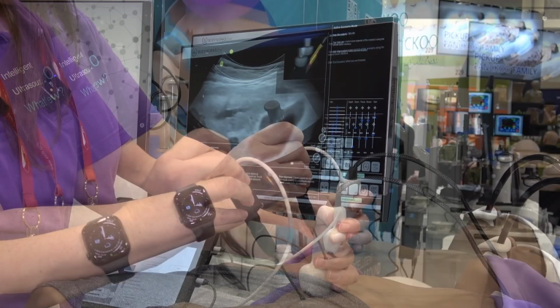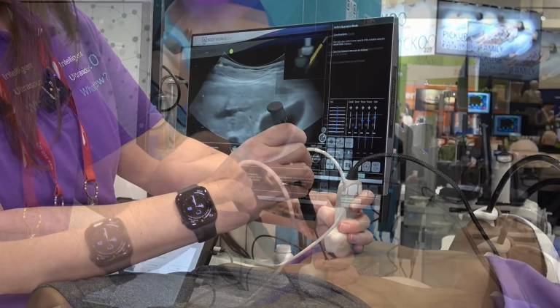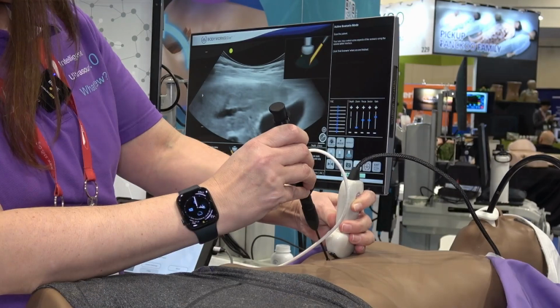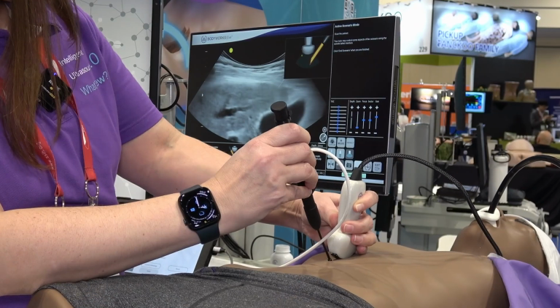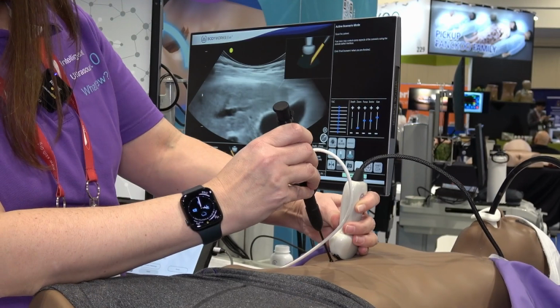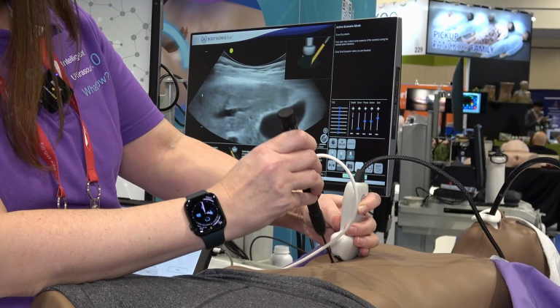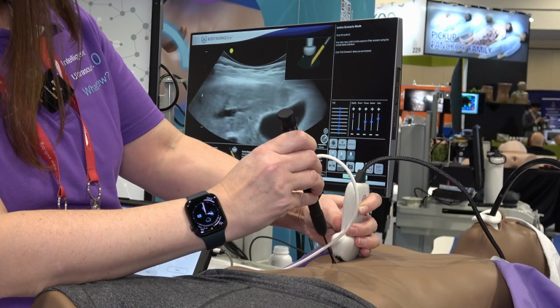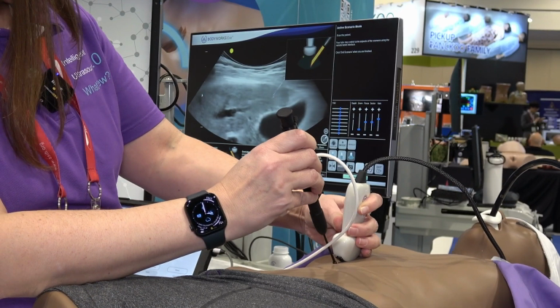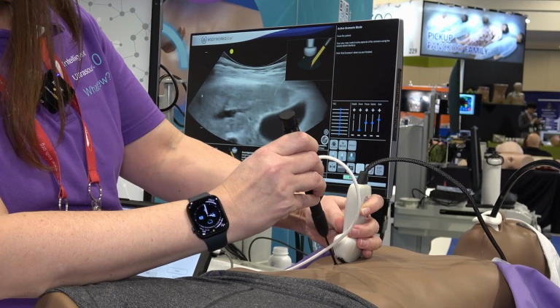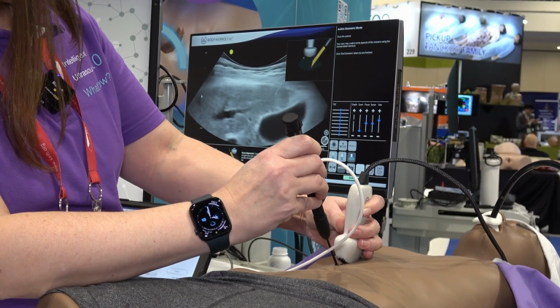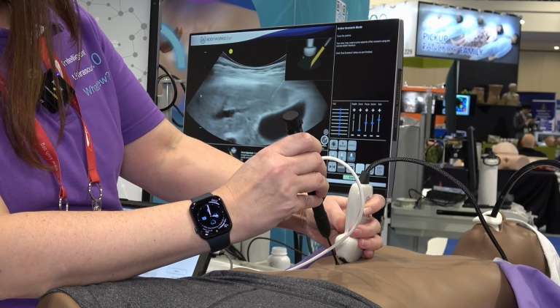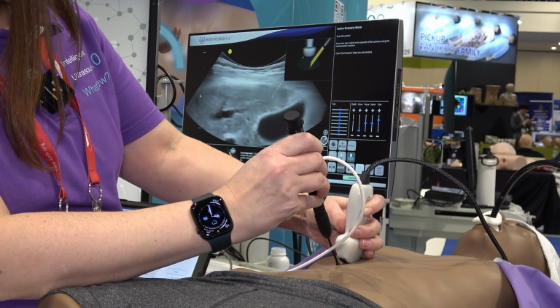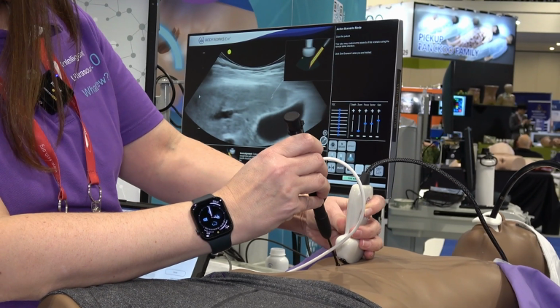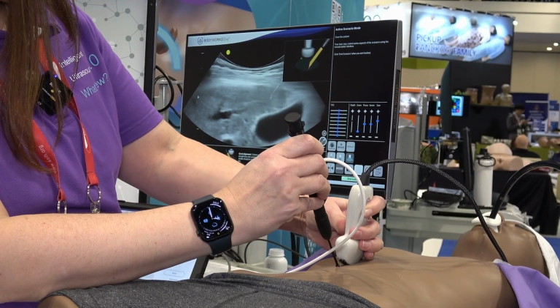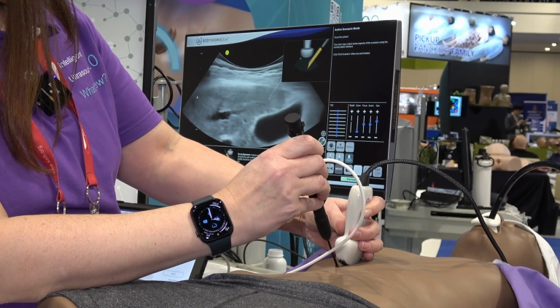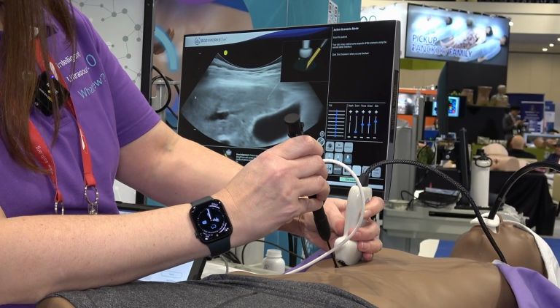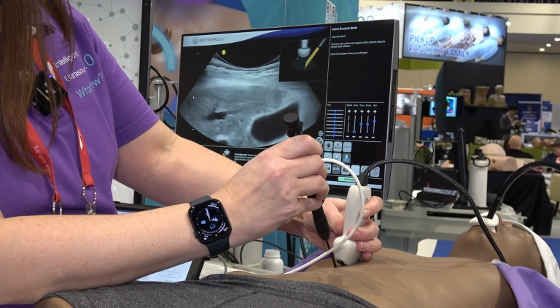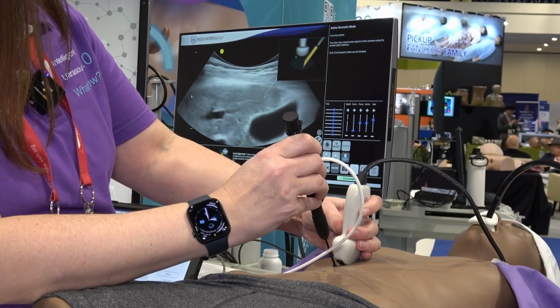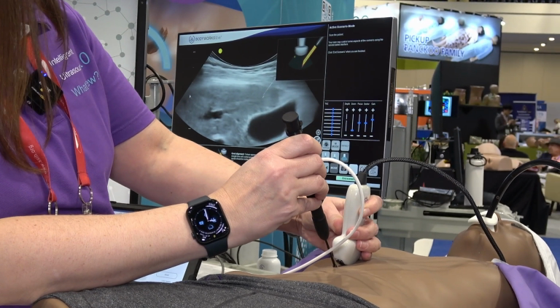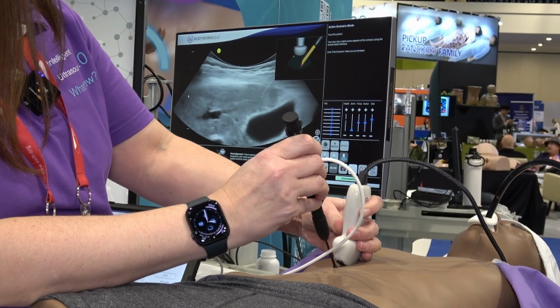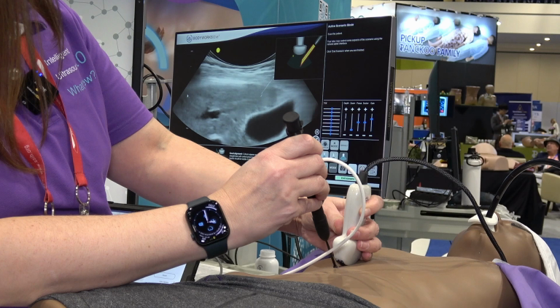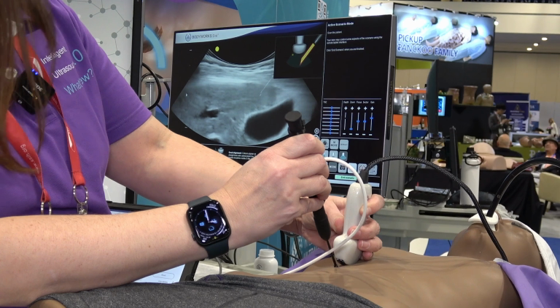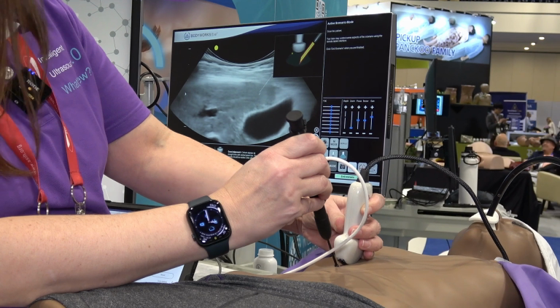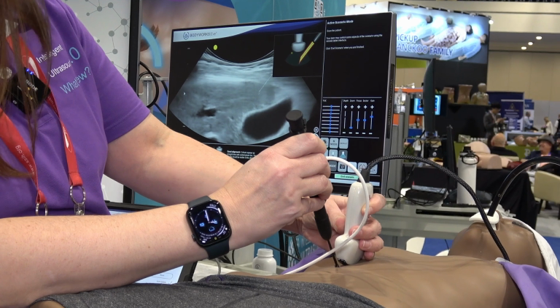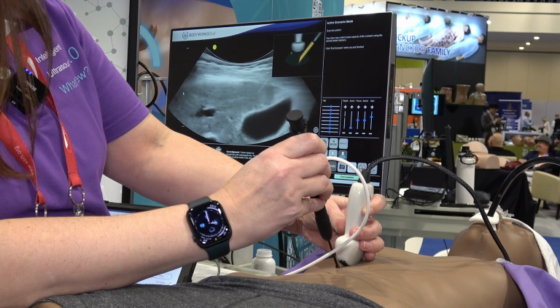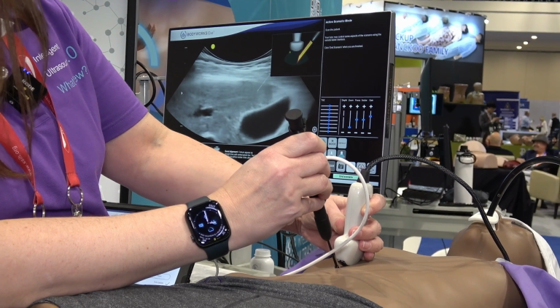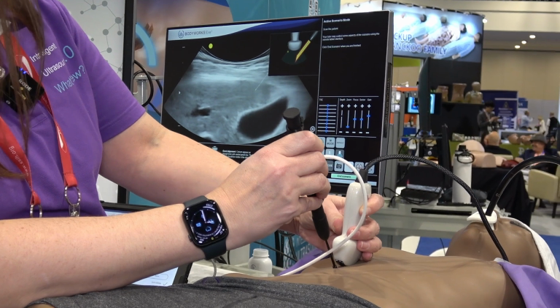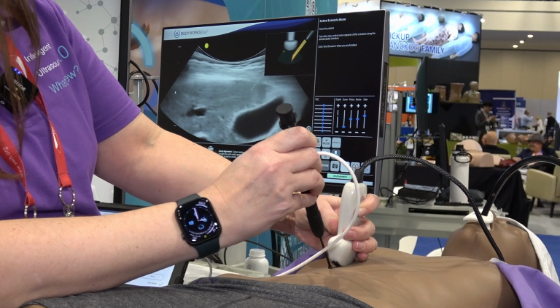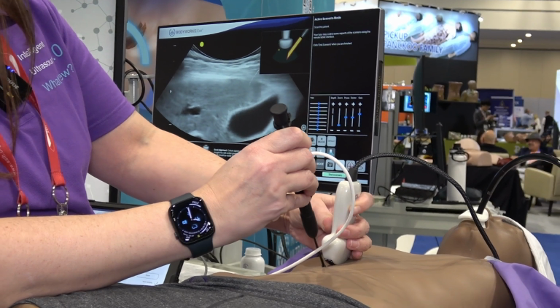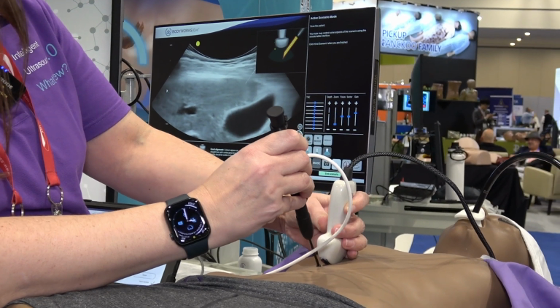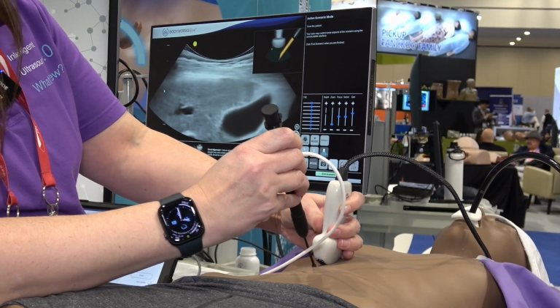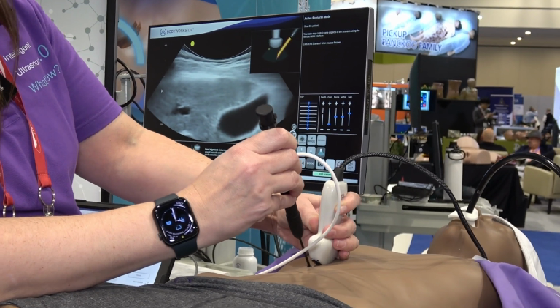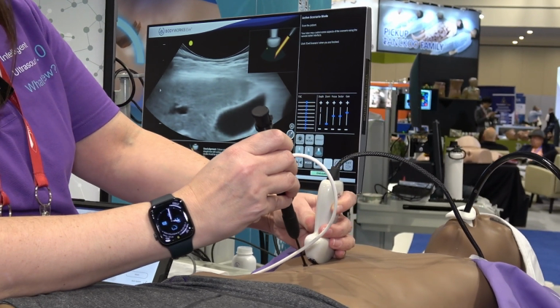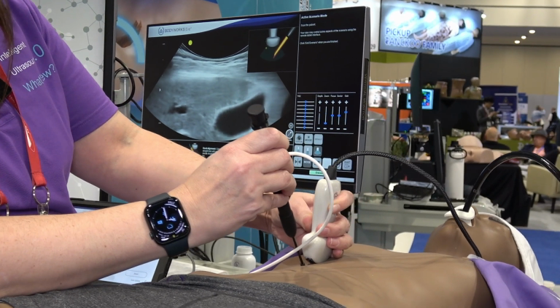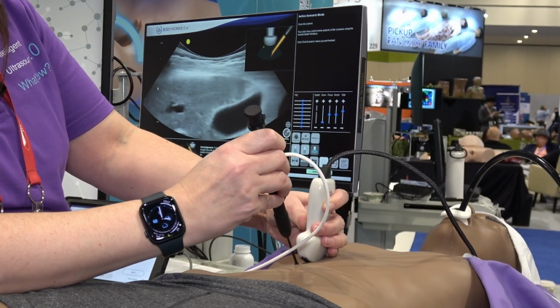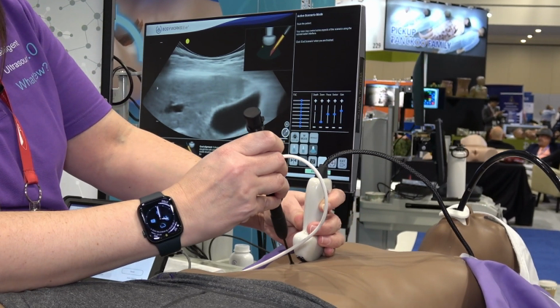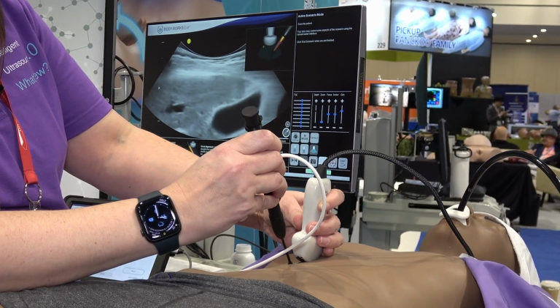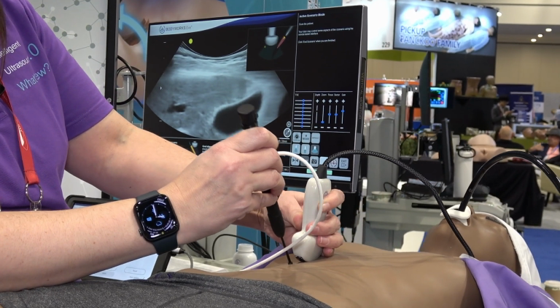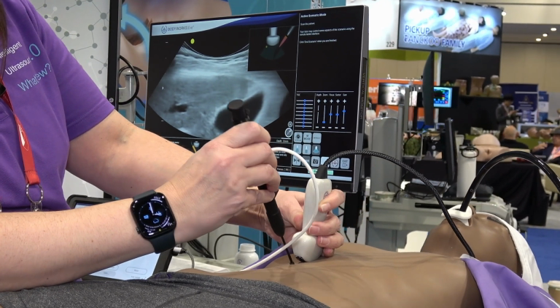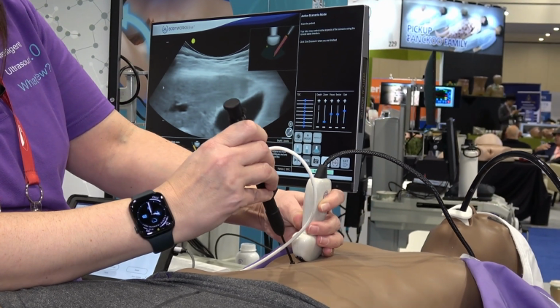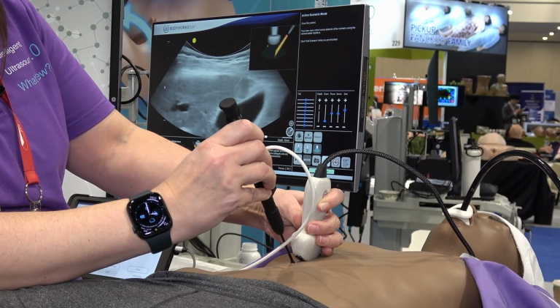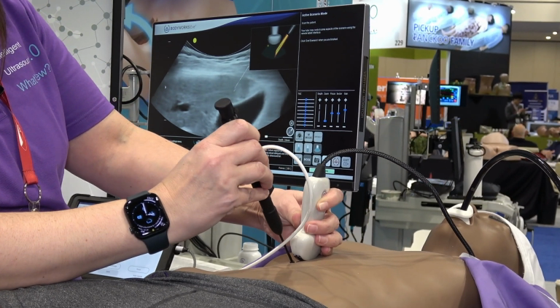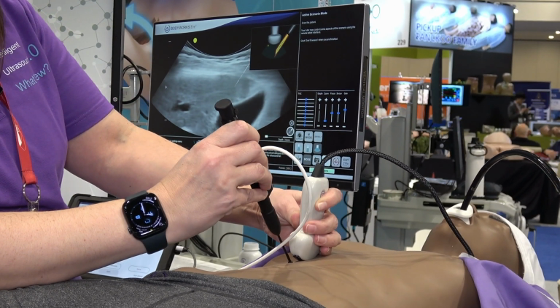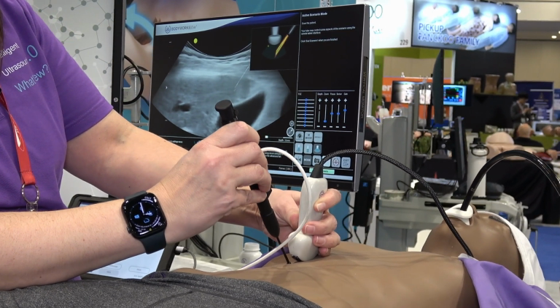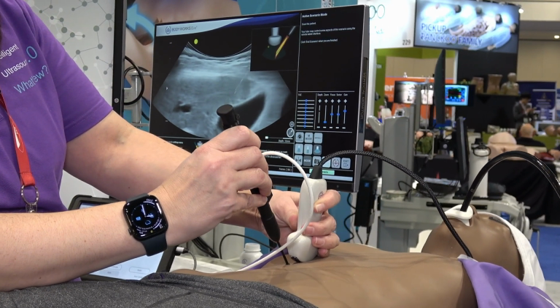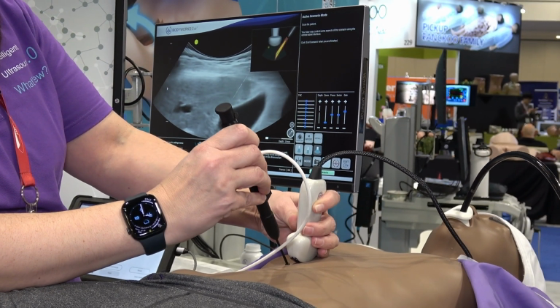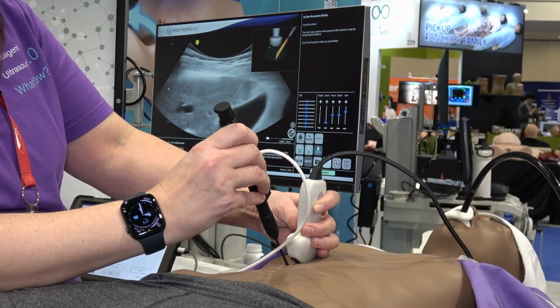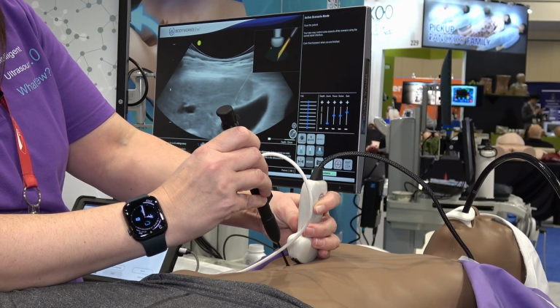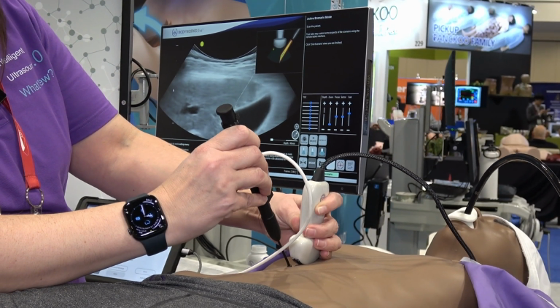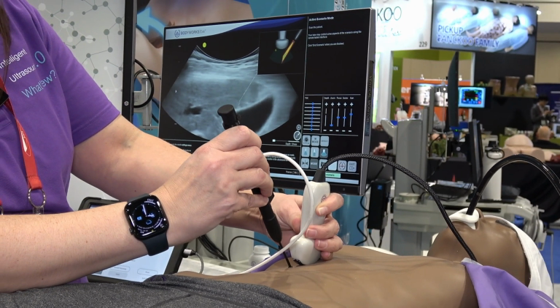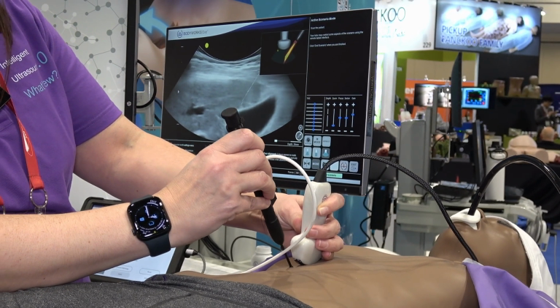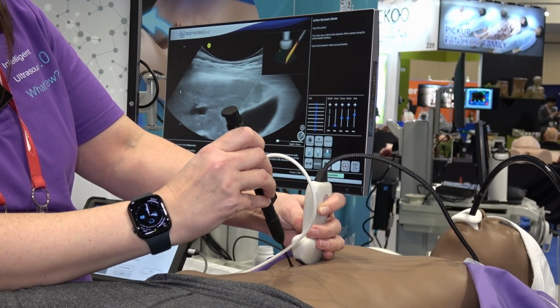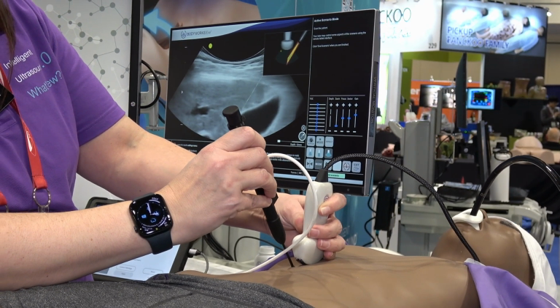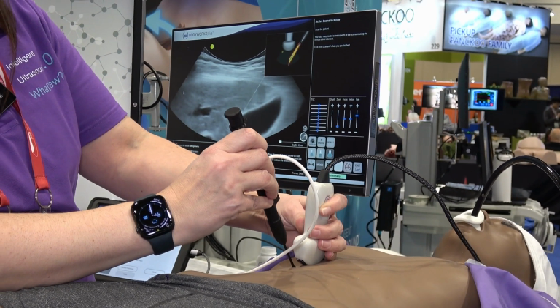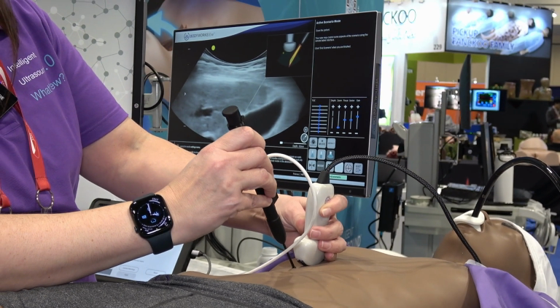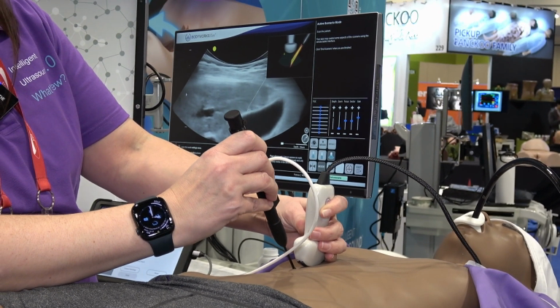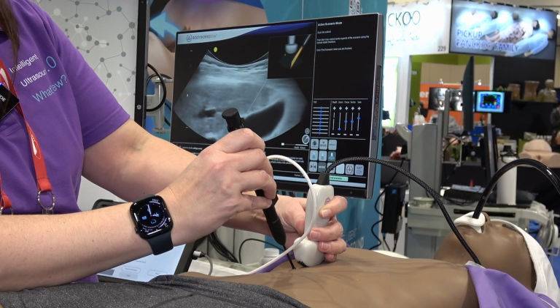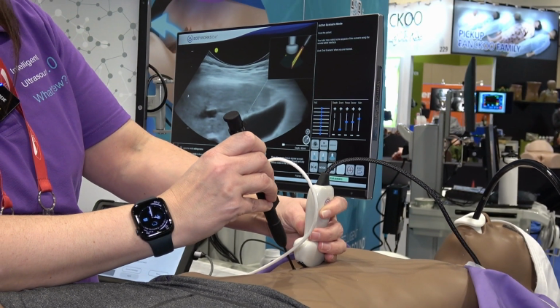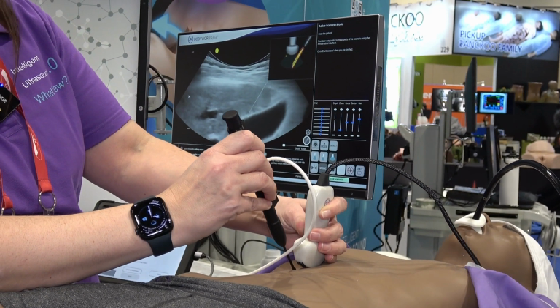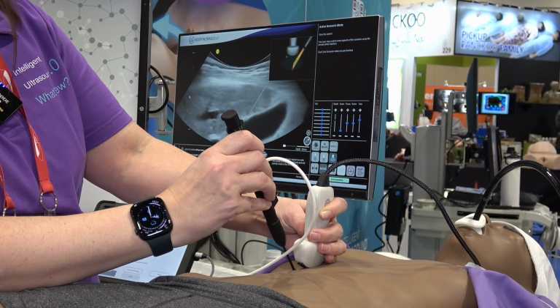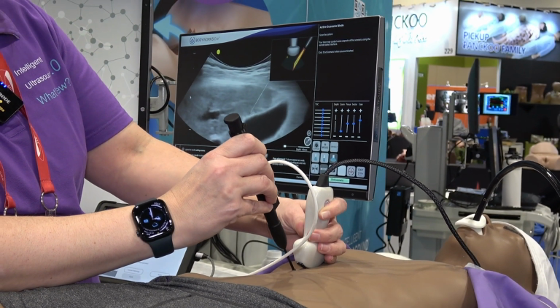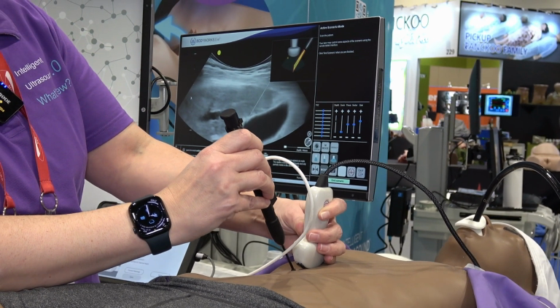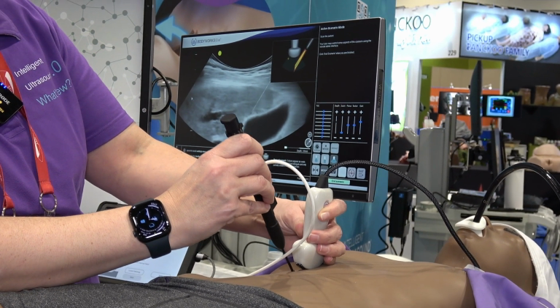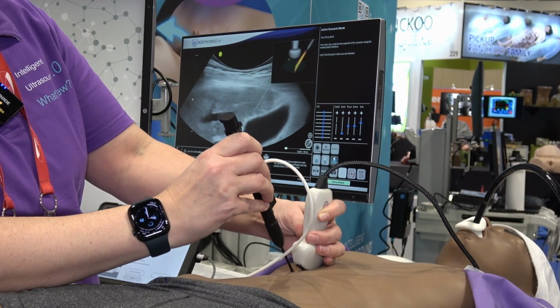You can see my needle coming in and you can see my bevel, and my tissue is actually tenting as I'm passing through the tissue, which is important.